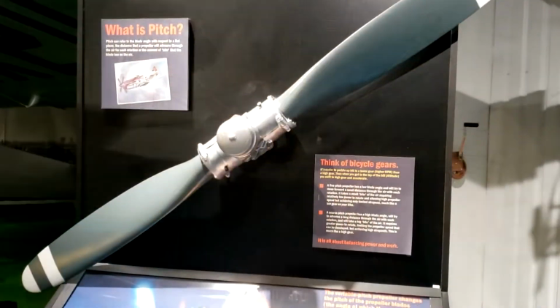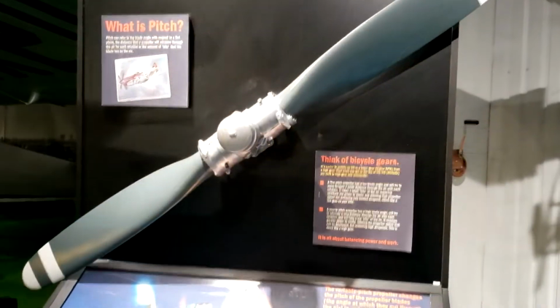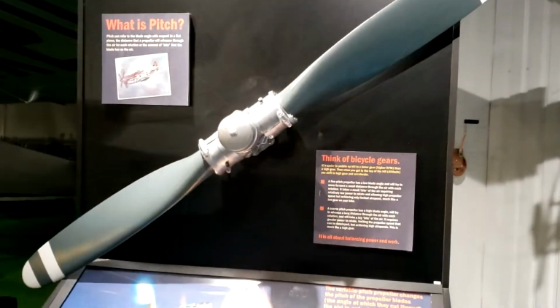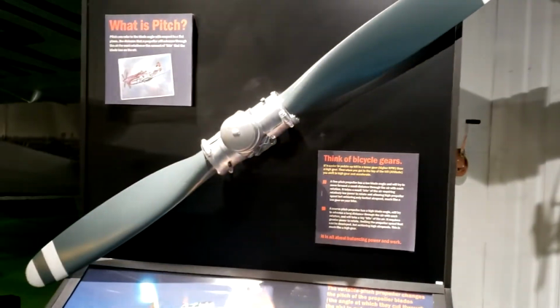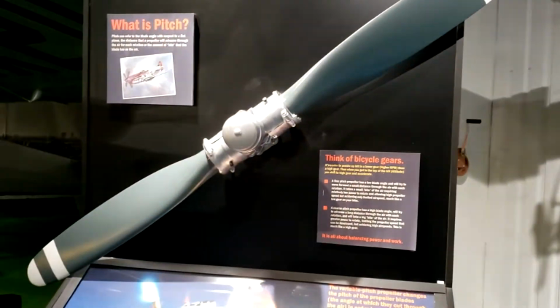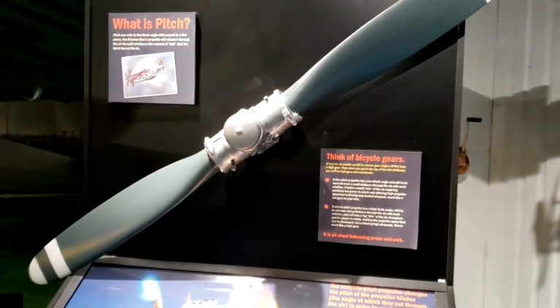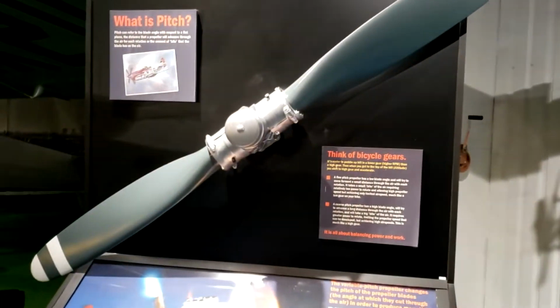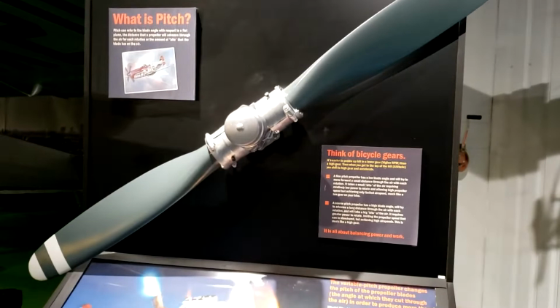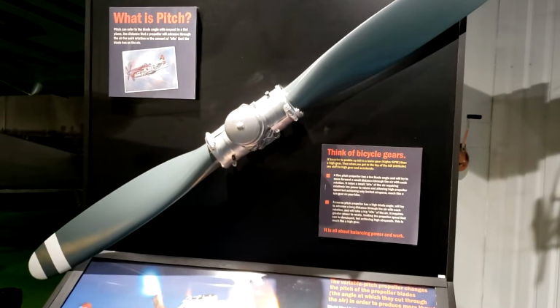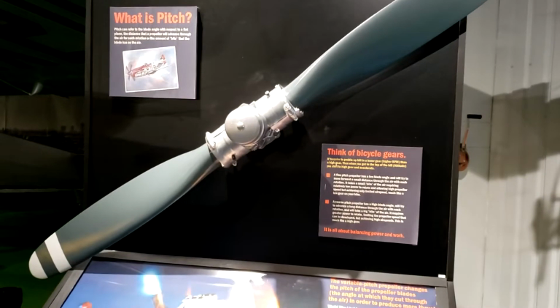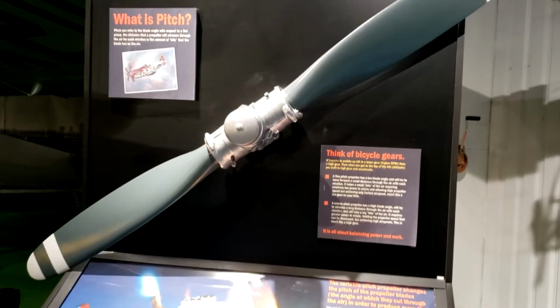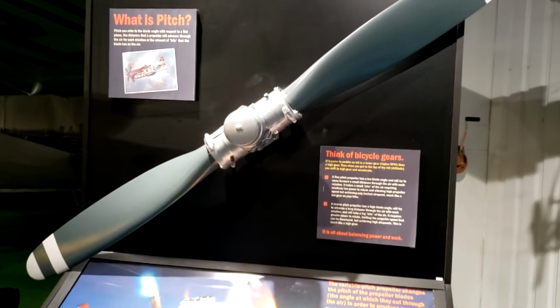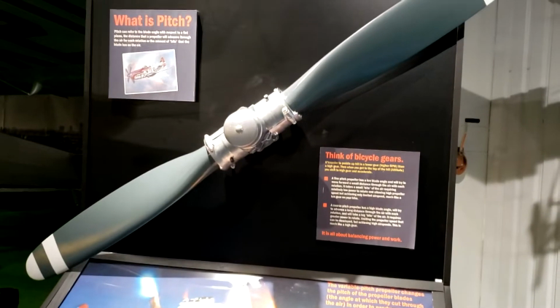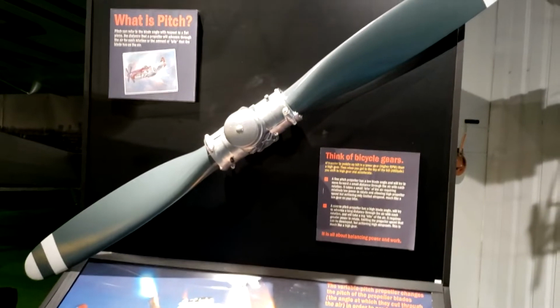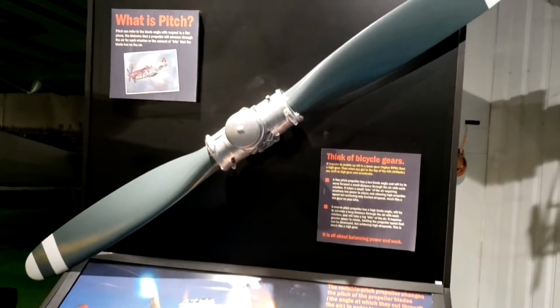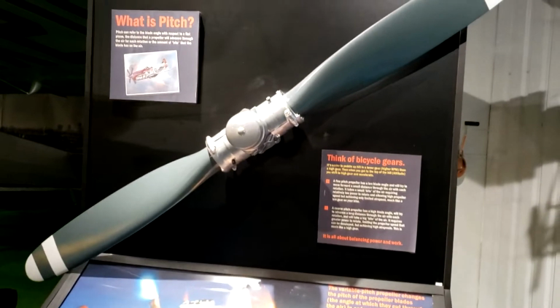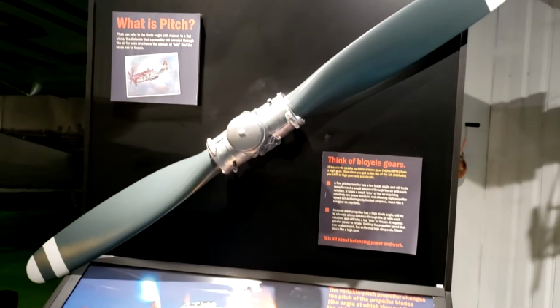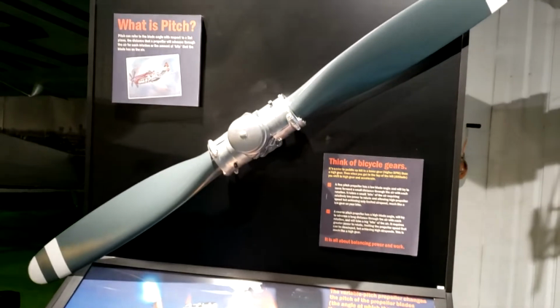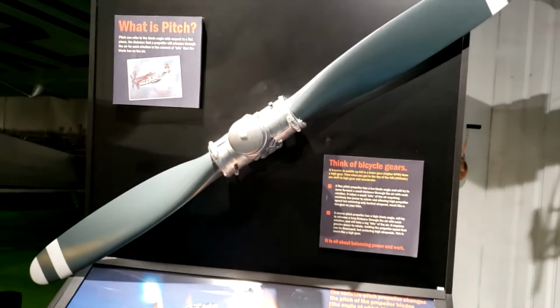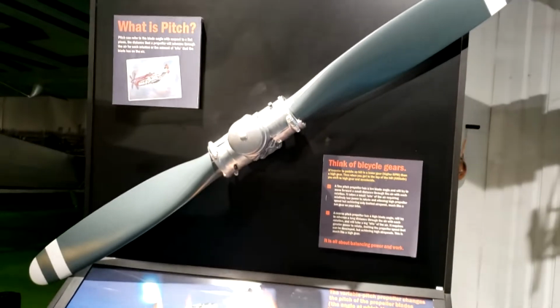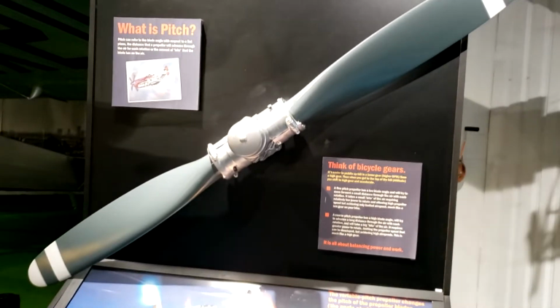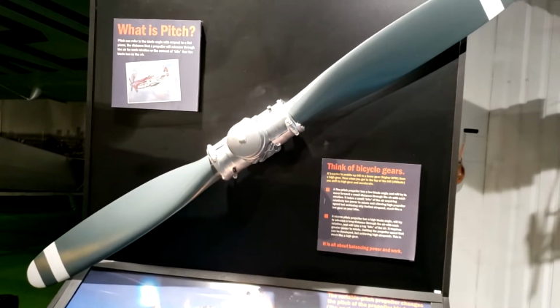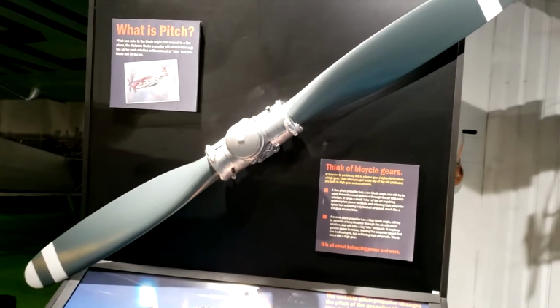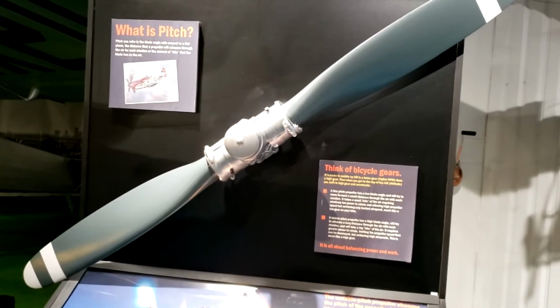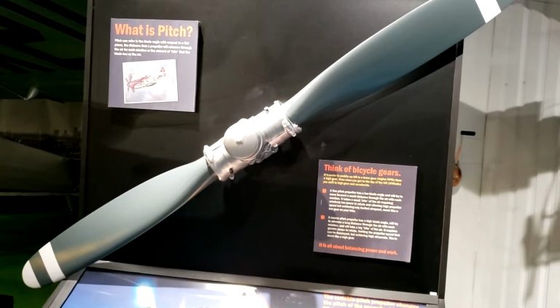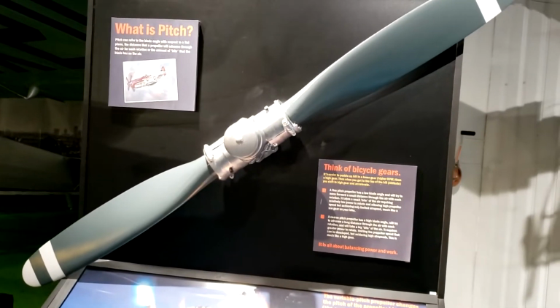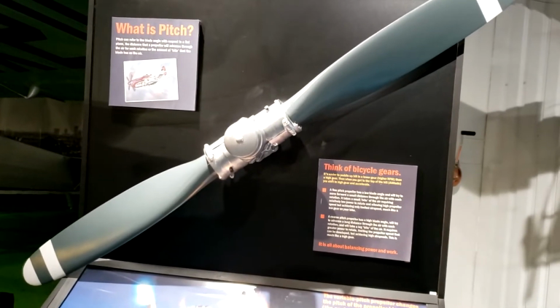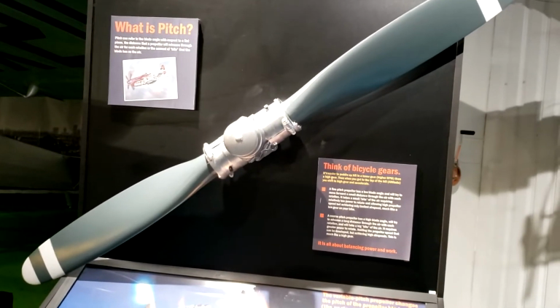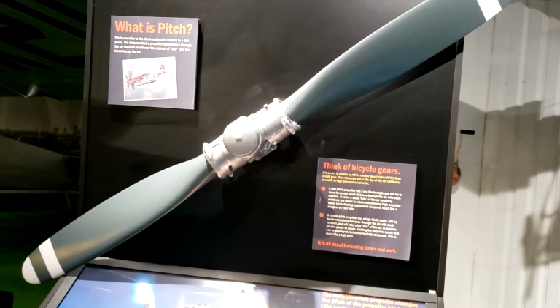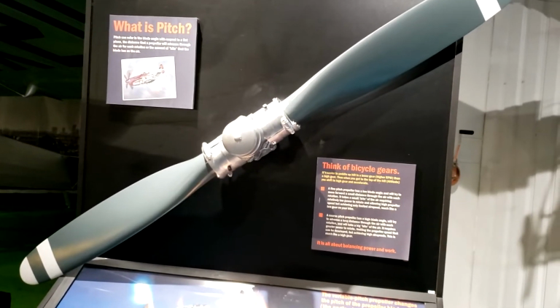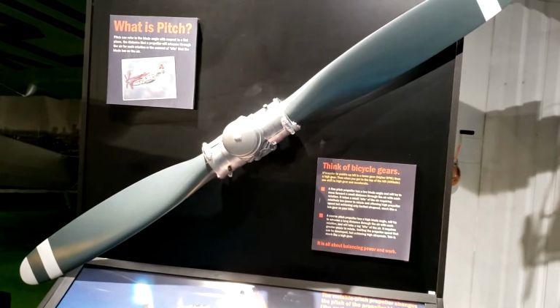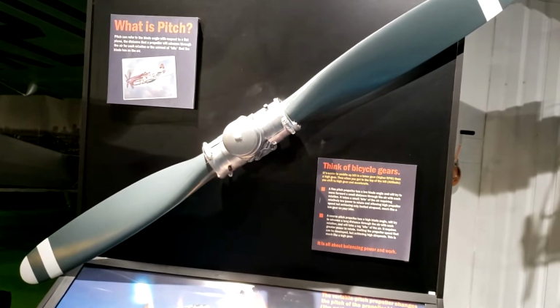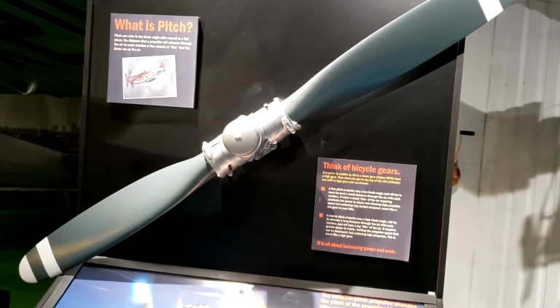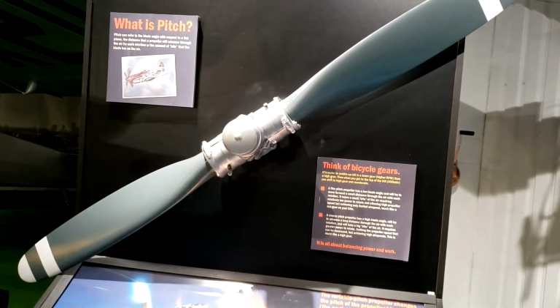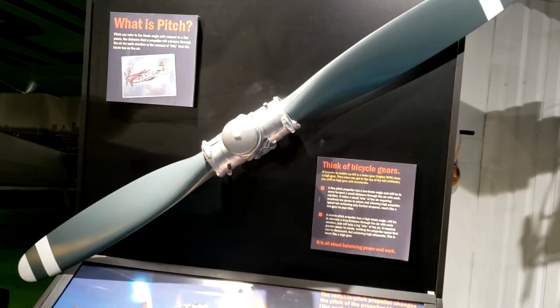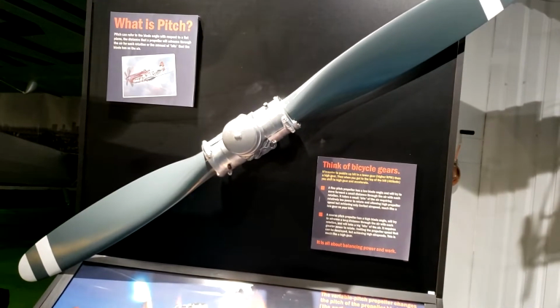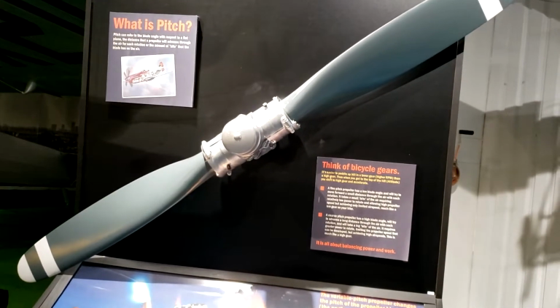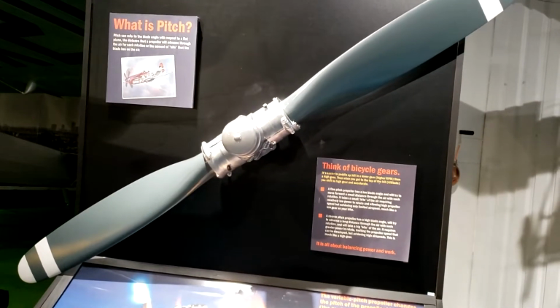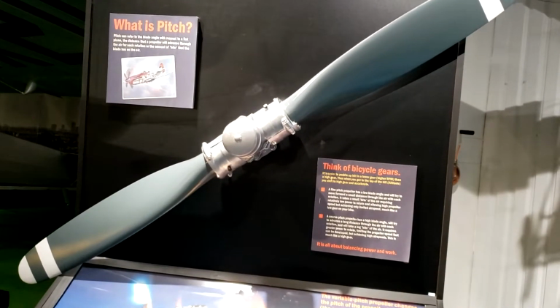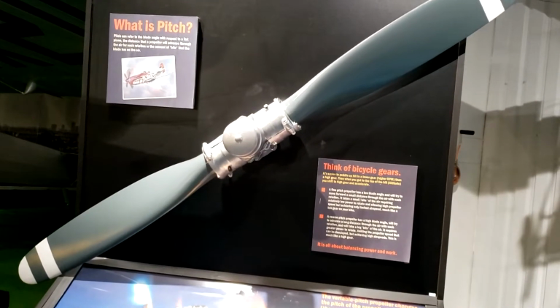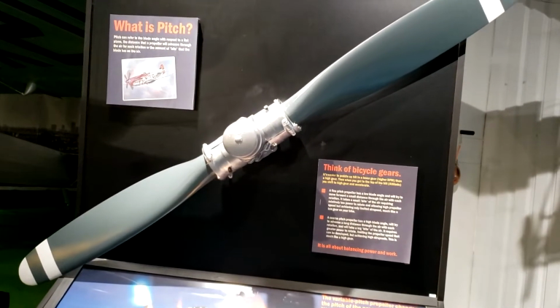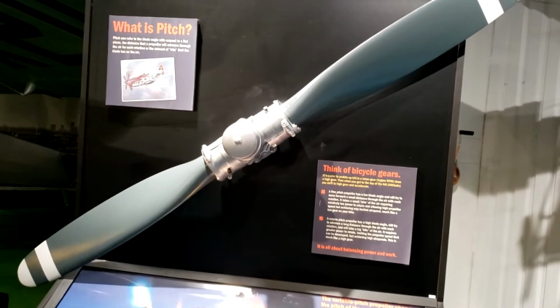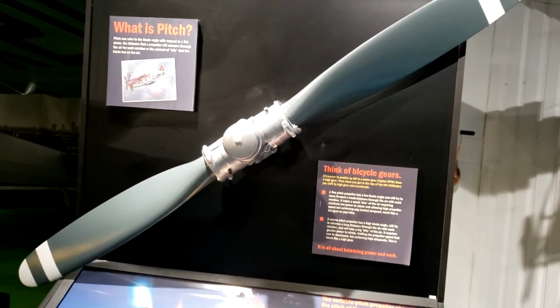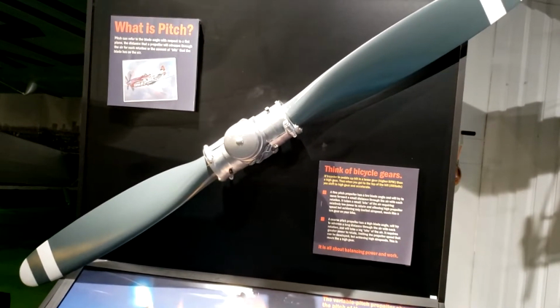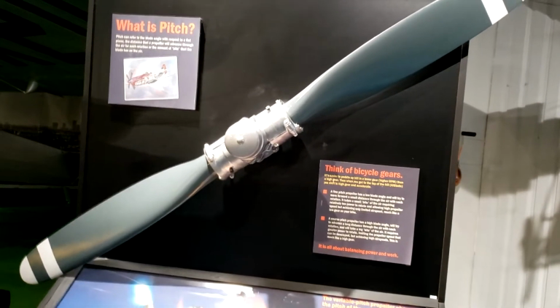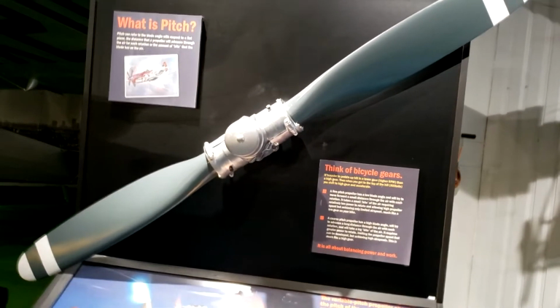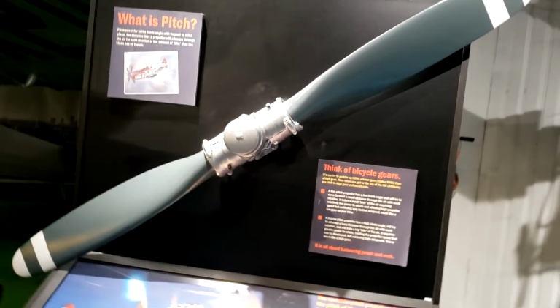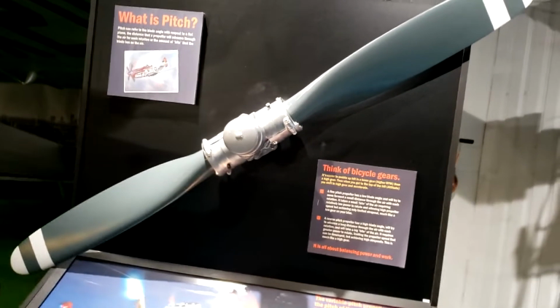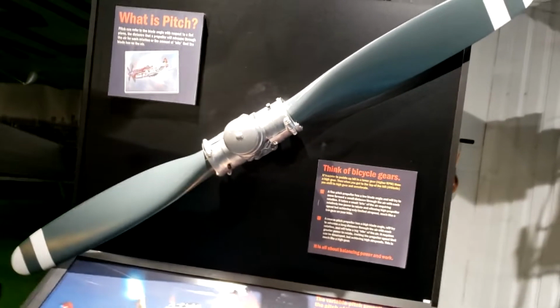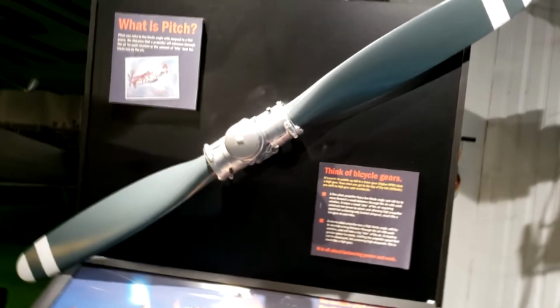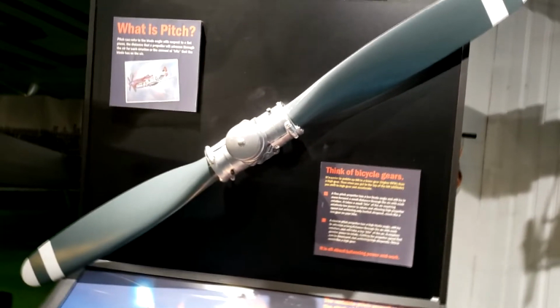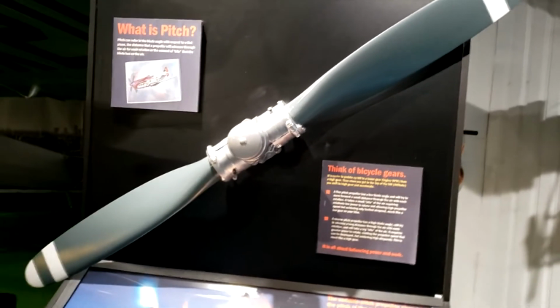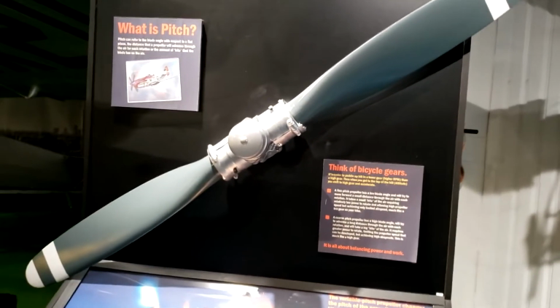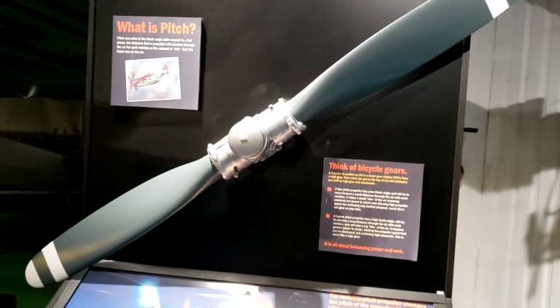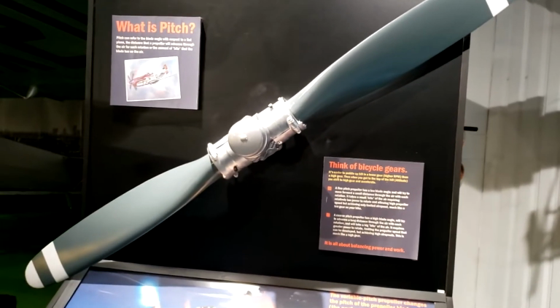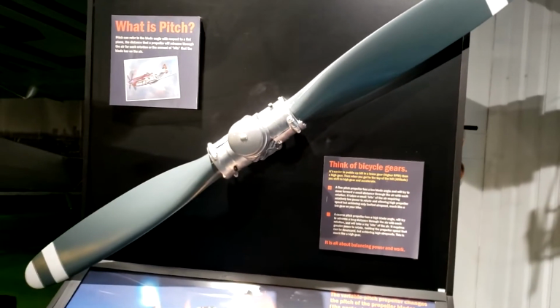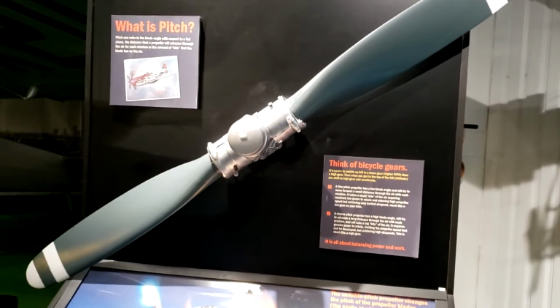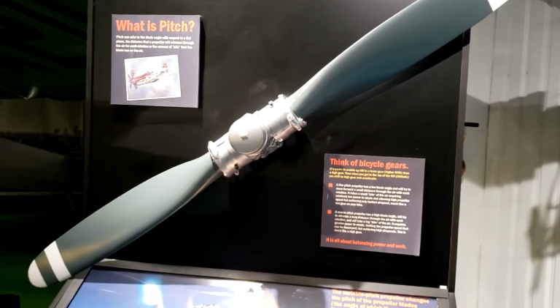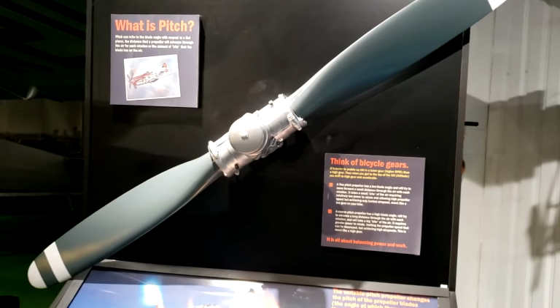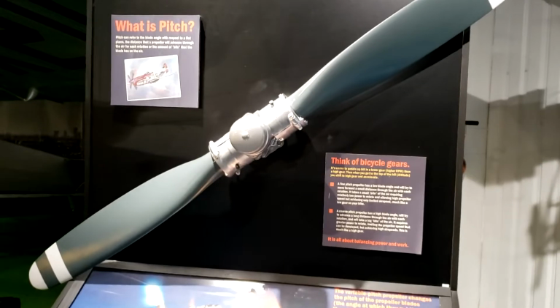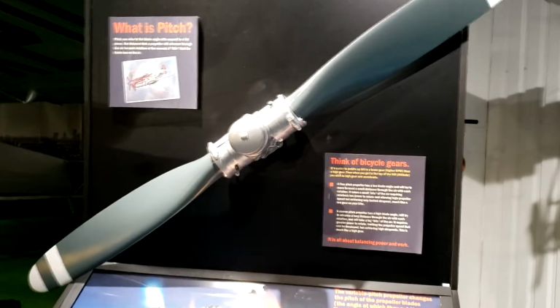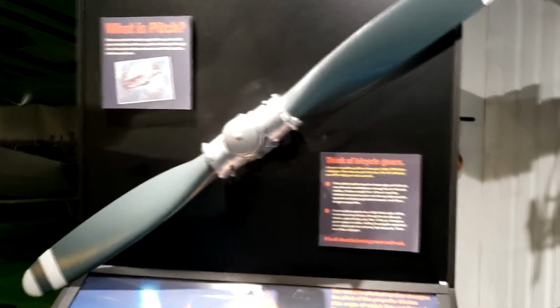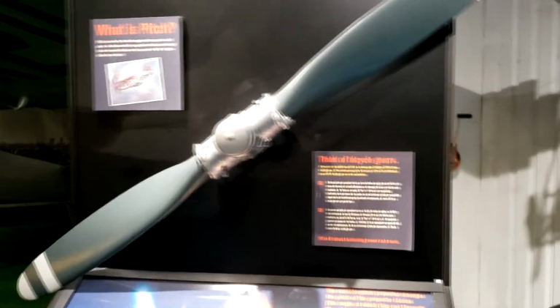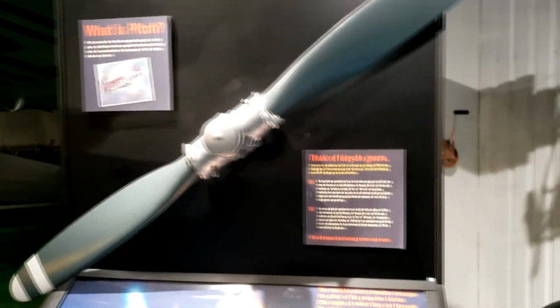This demonstrates how changing the pitch of the propeller blades works.